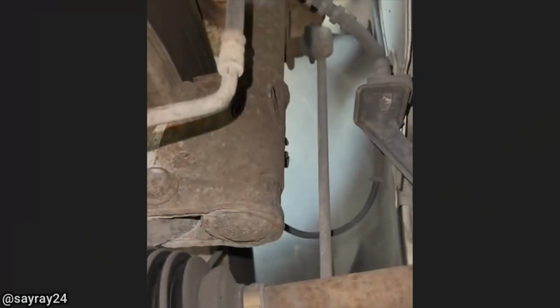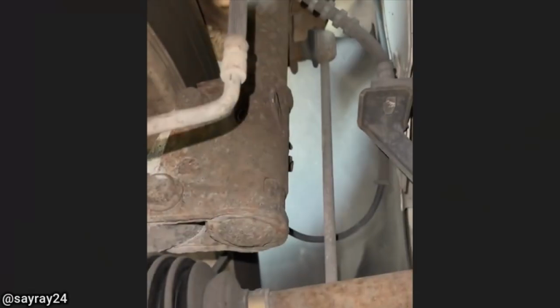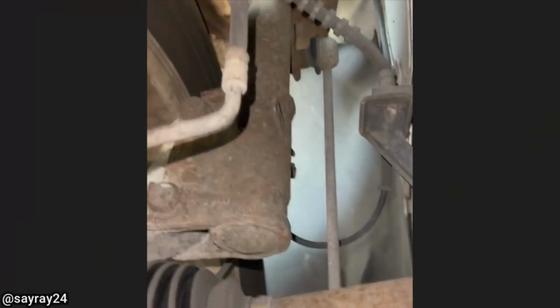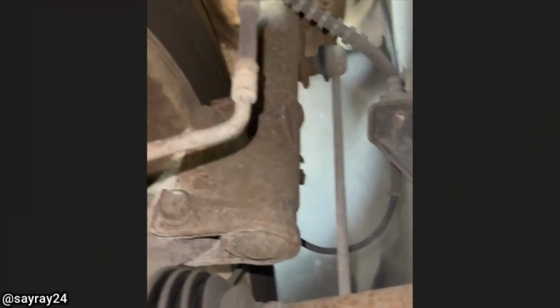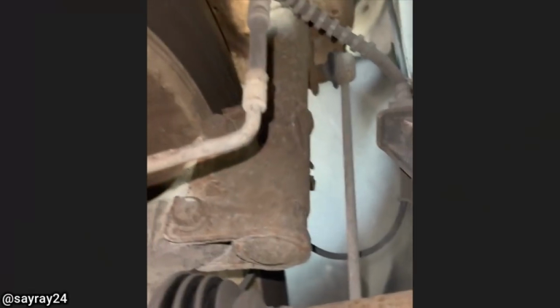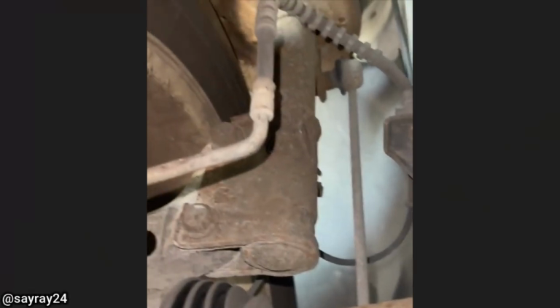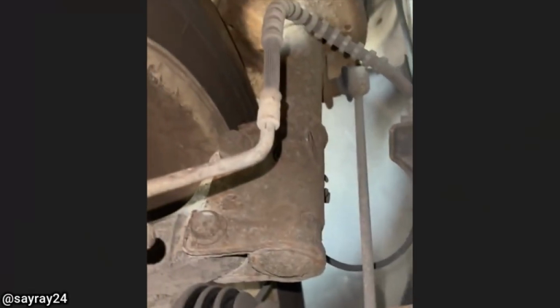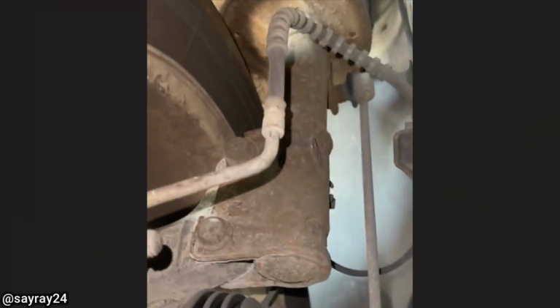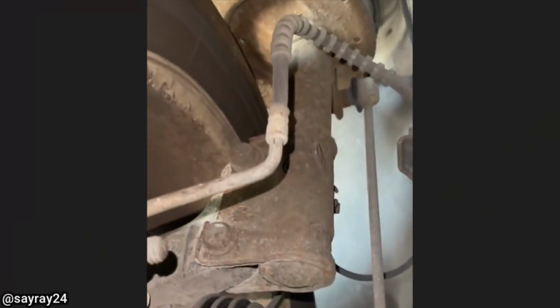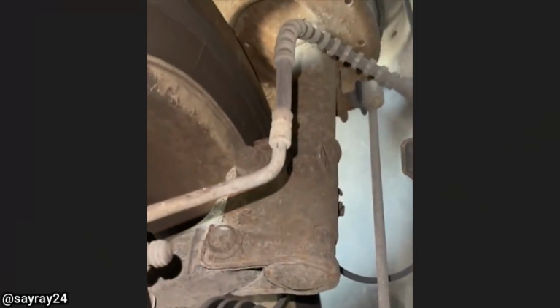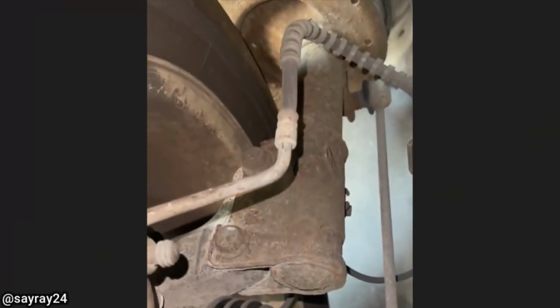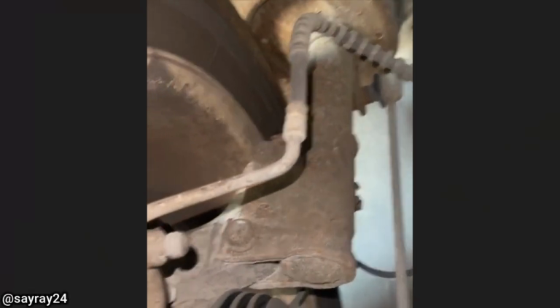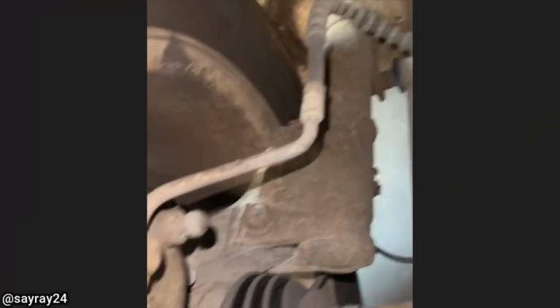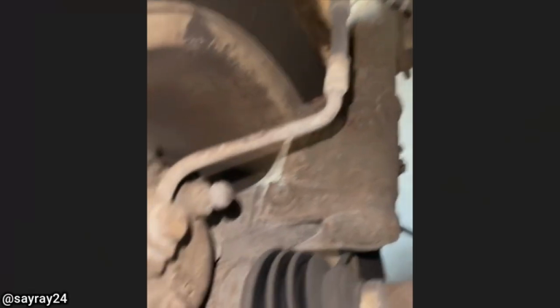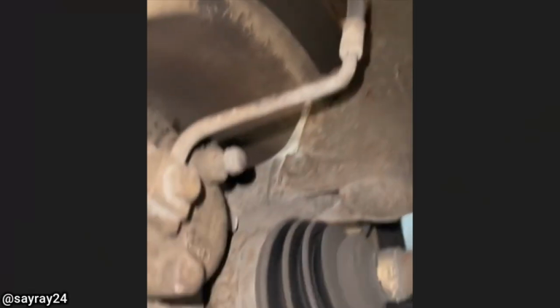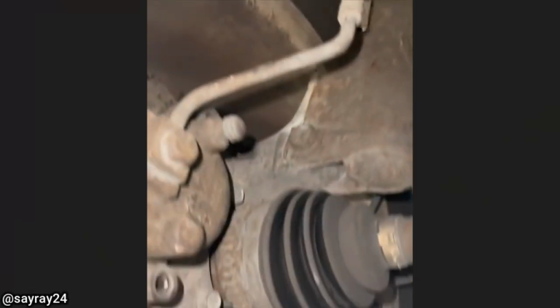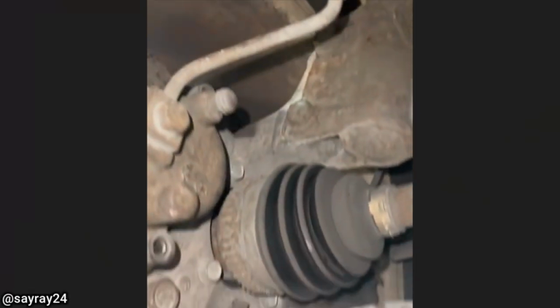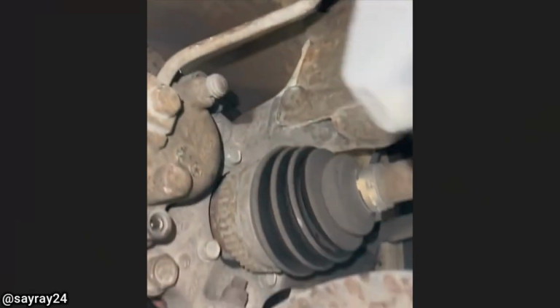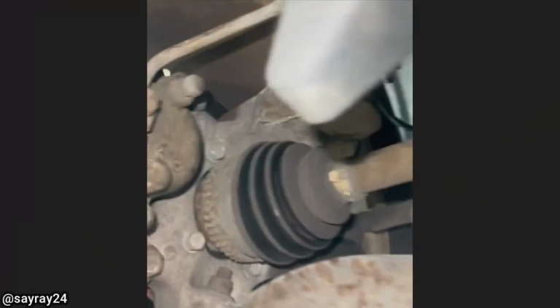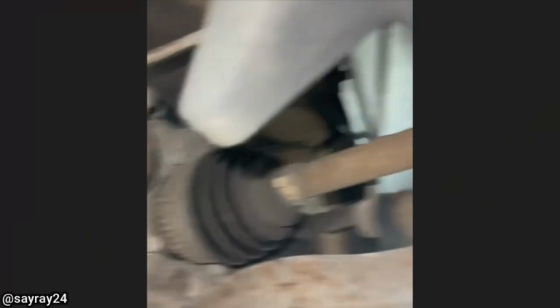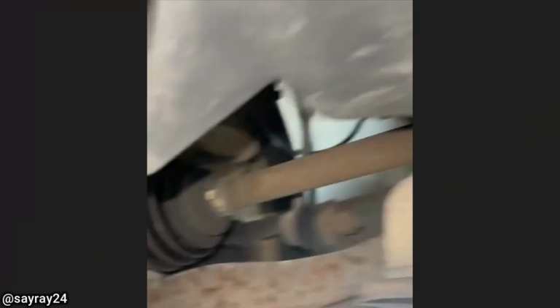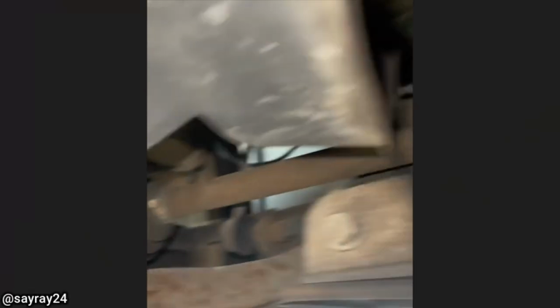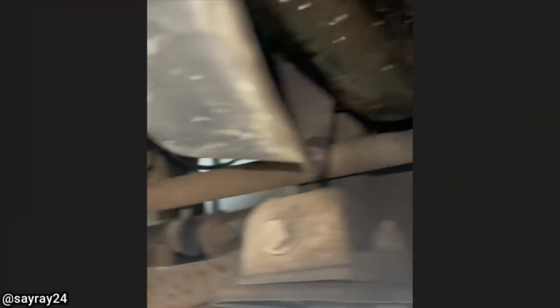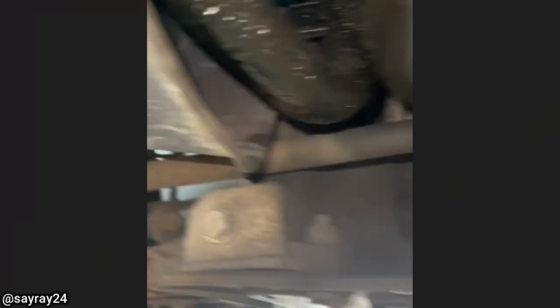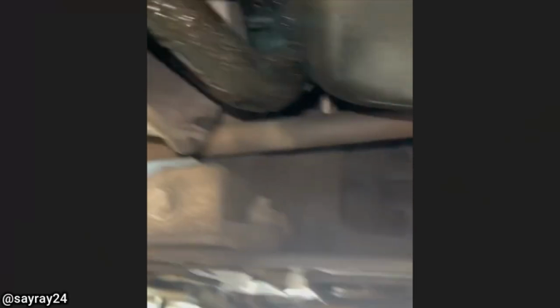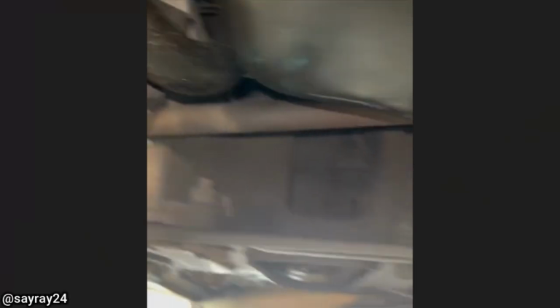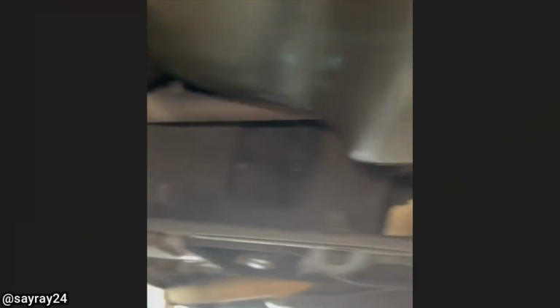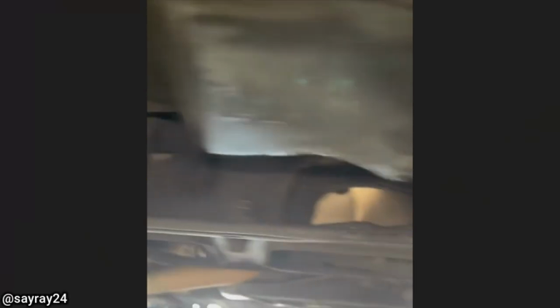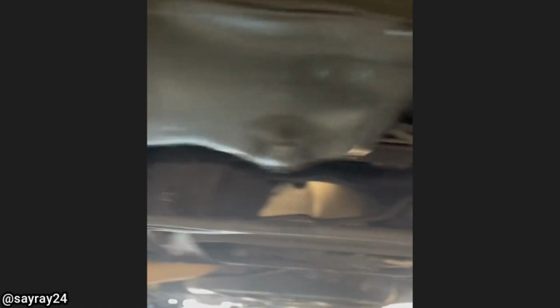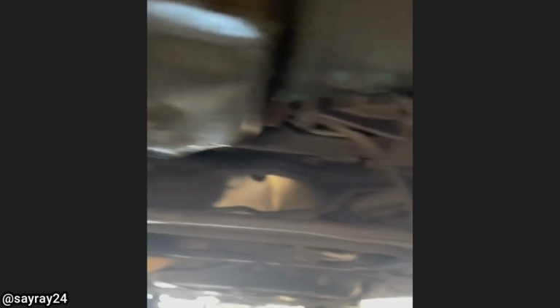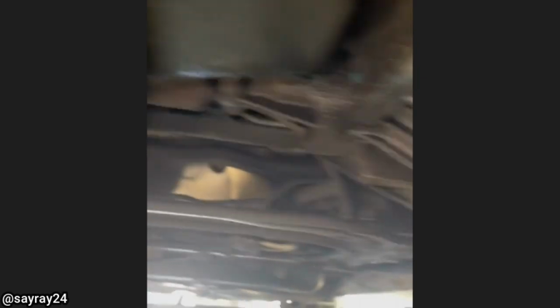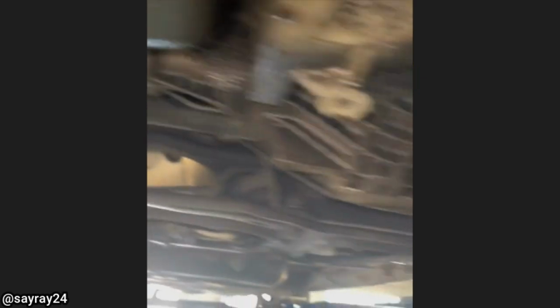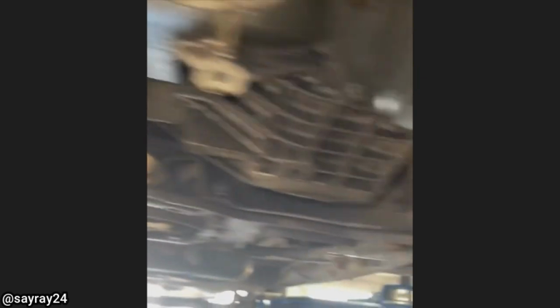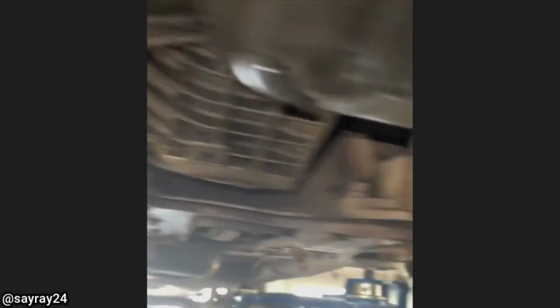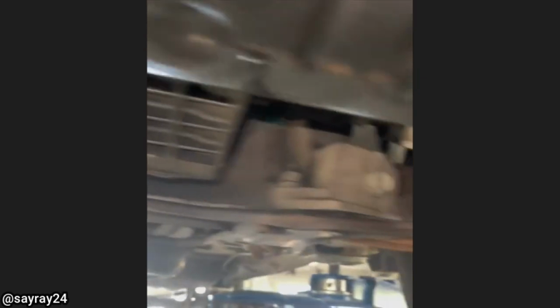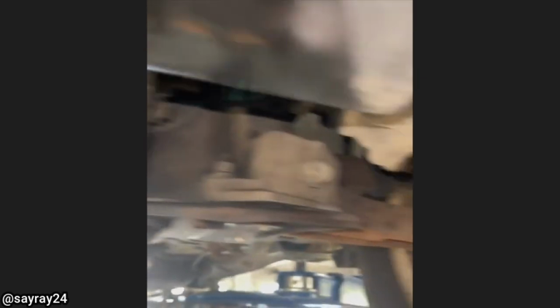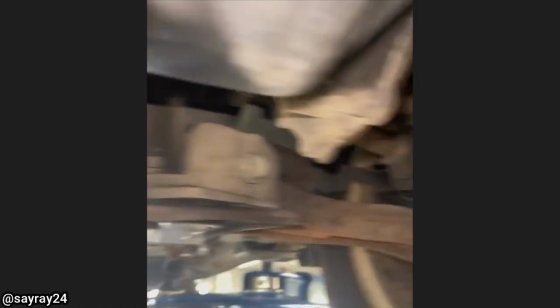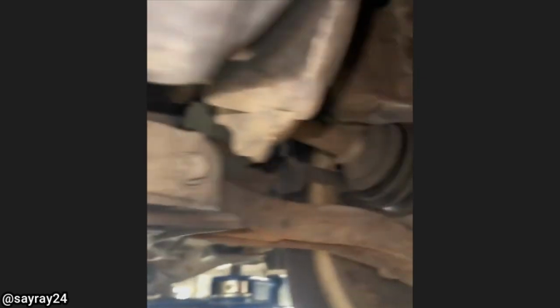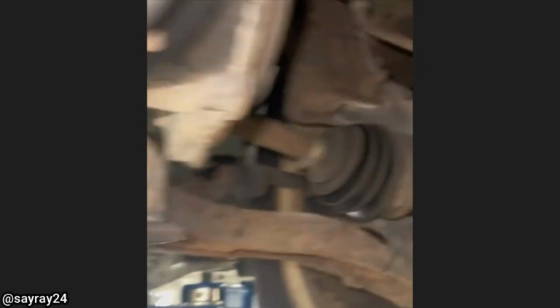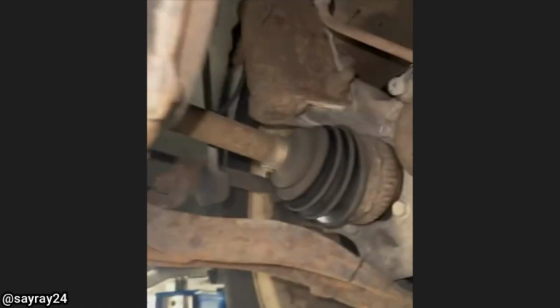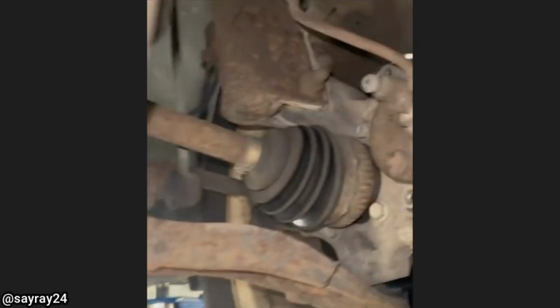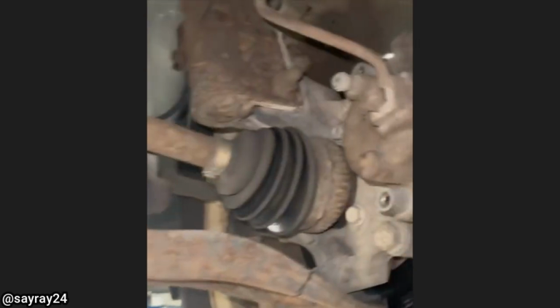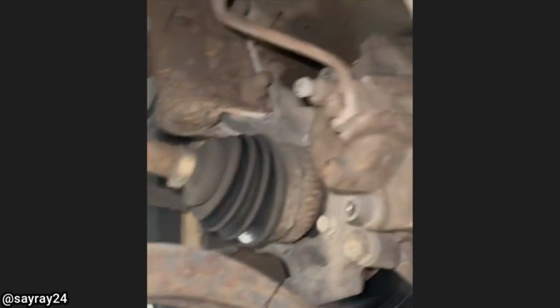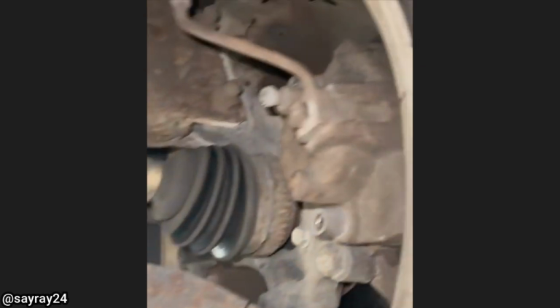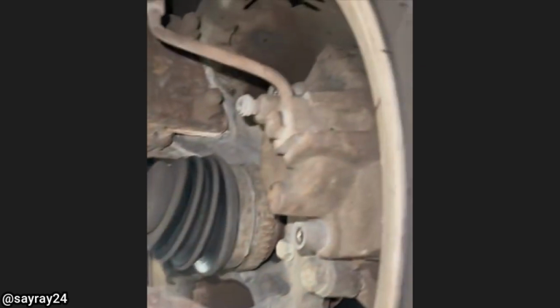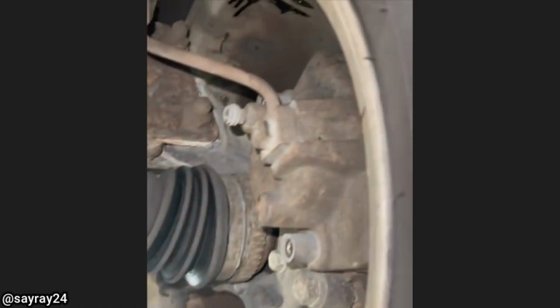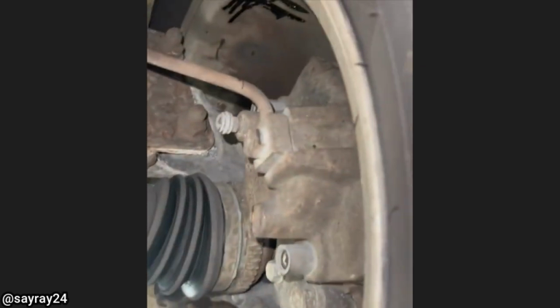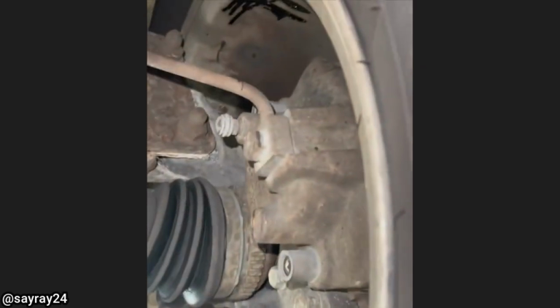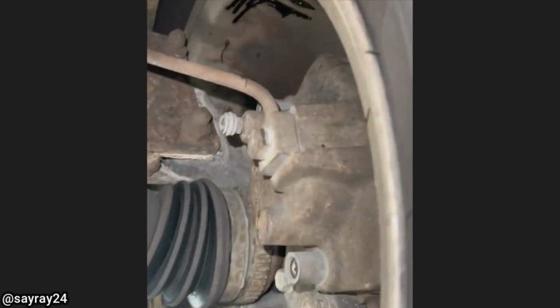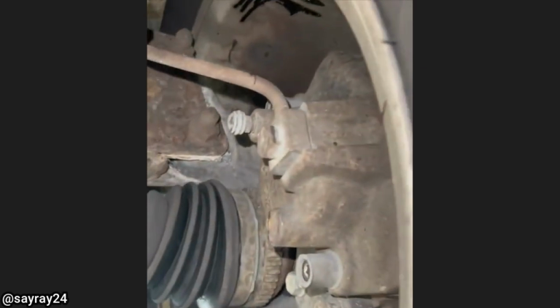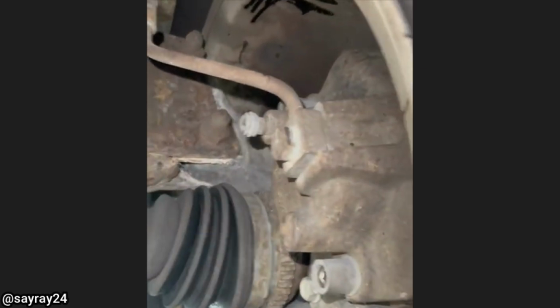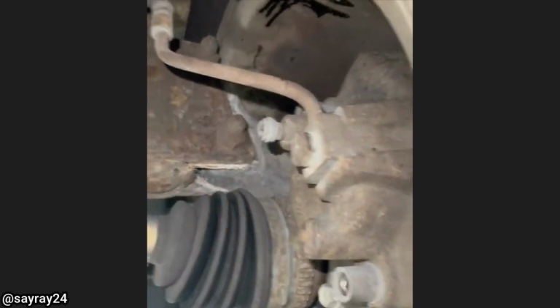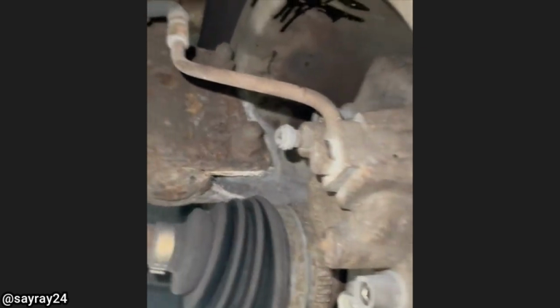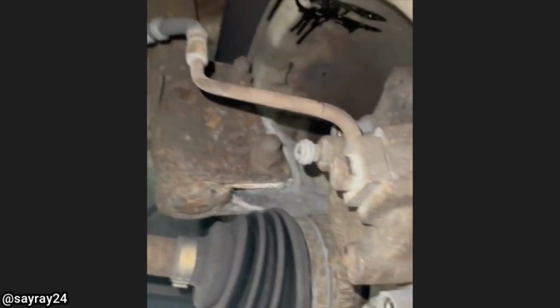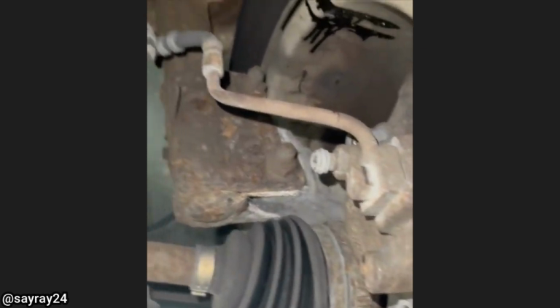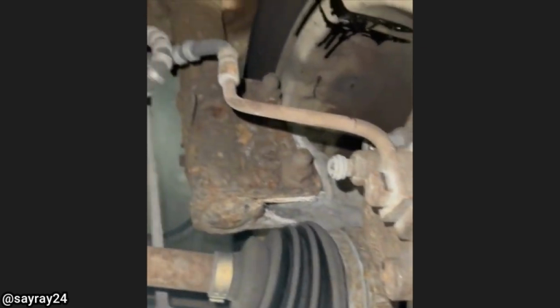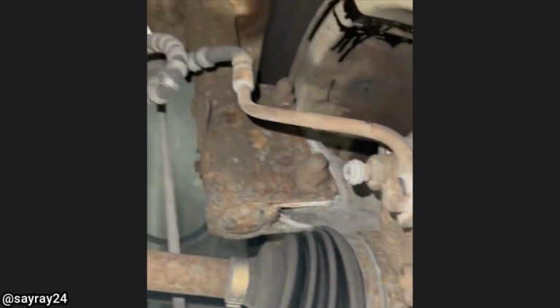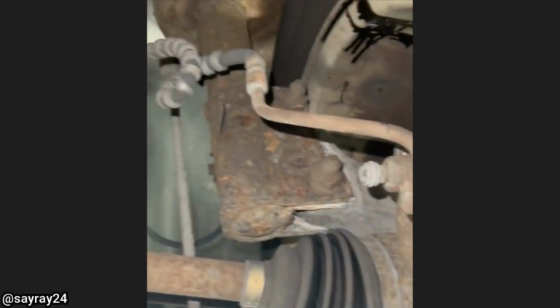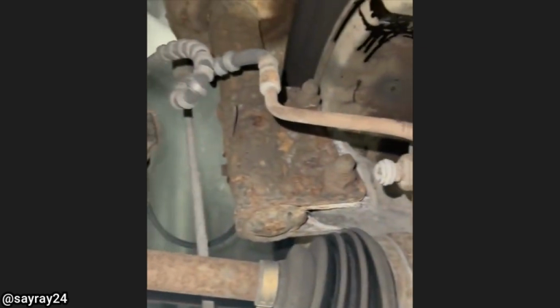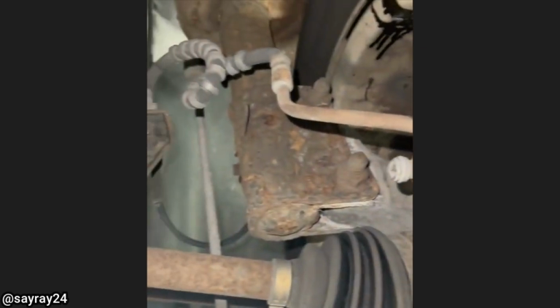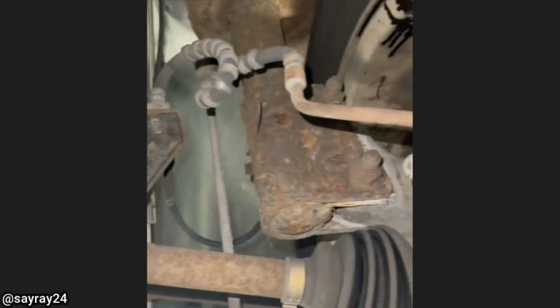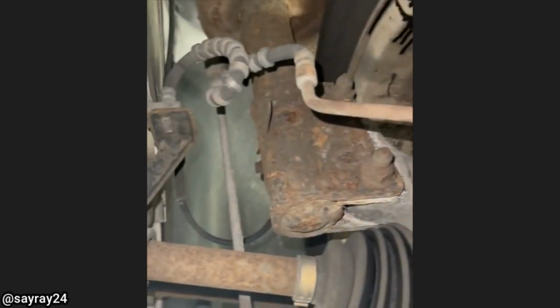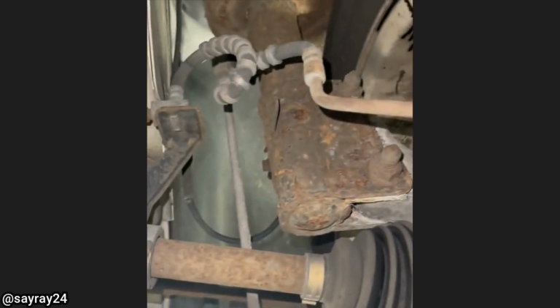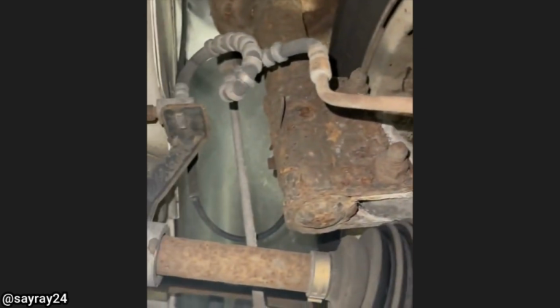Customer states their son replaced their brakes, but now their brakes get hot. The technician found the brake hose to be twisted on the driver's side.